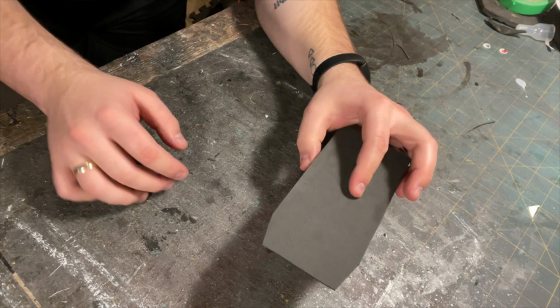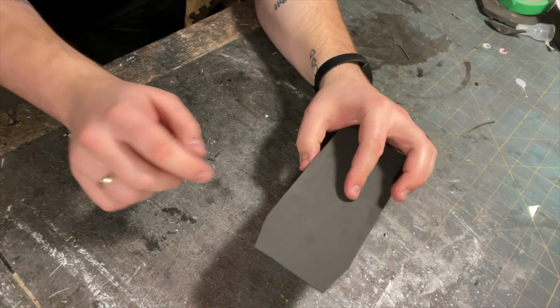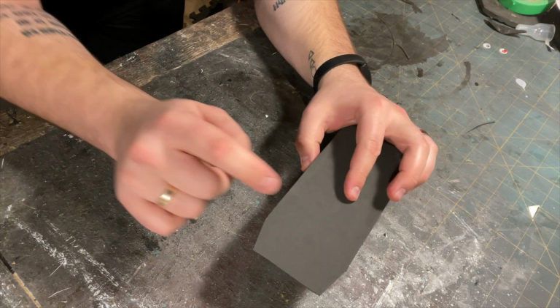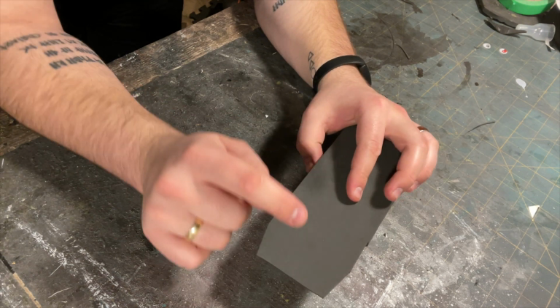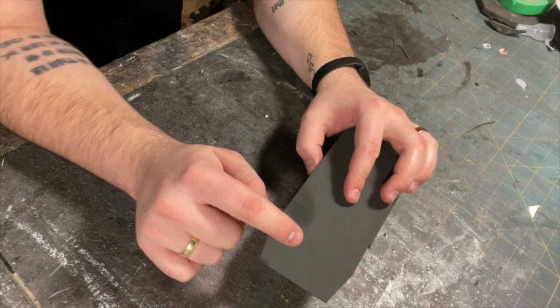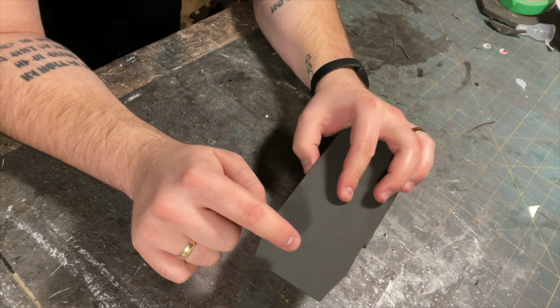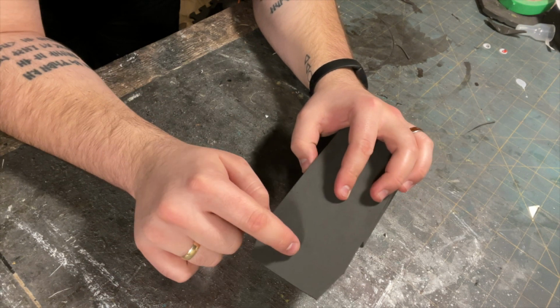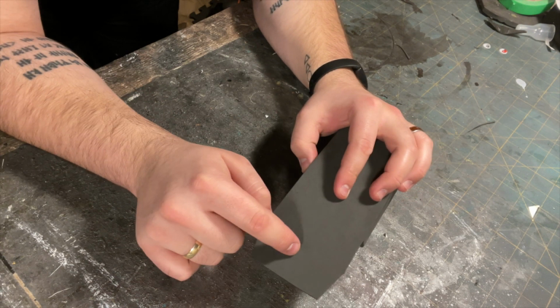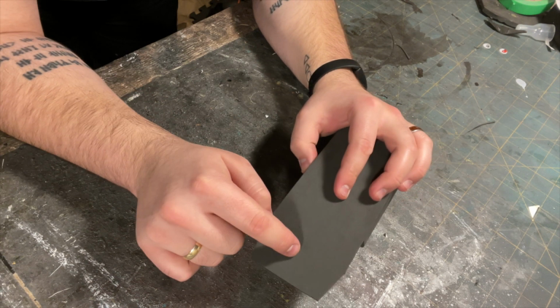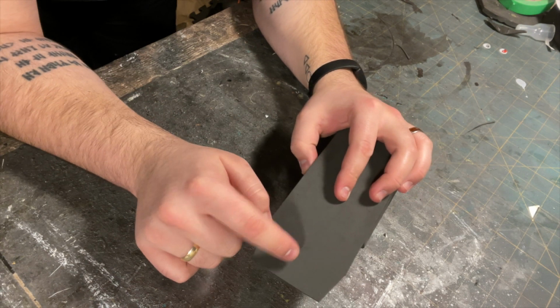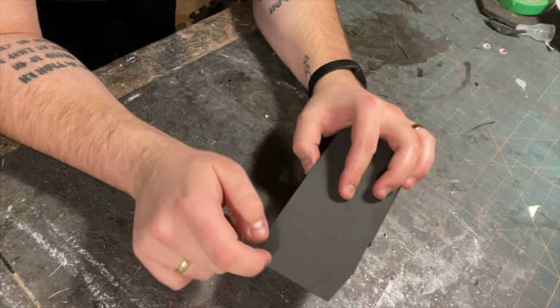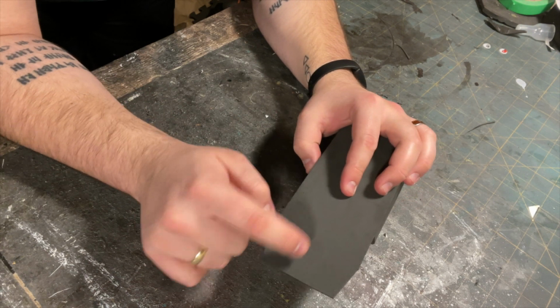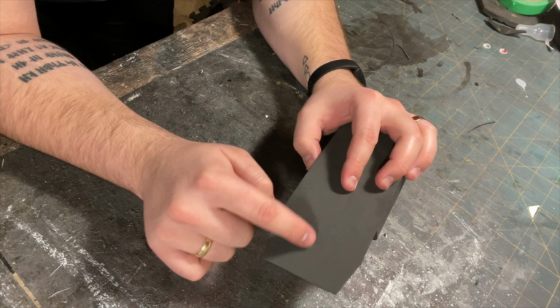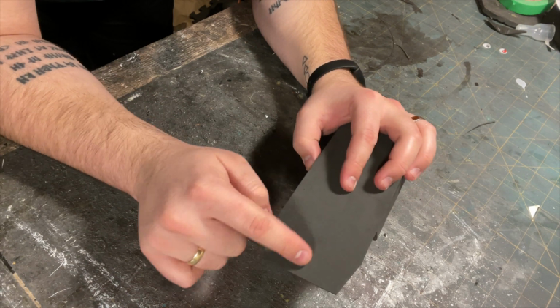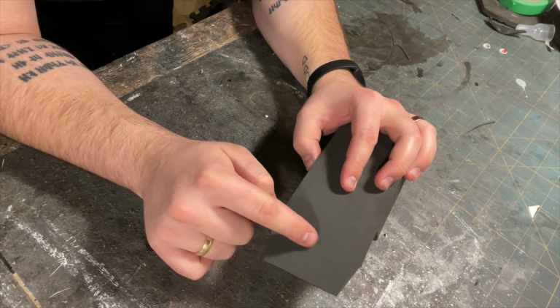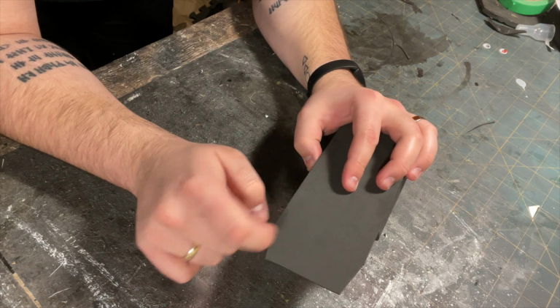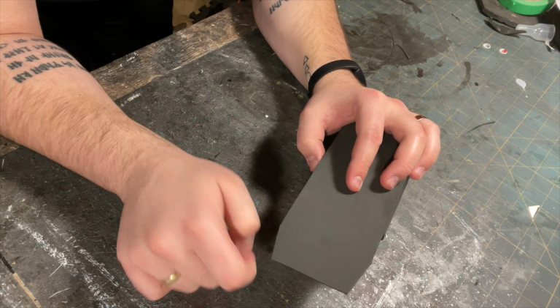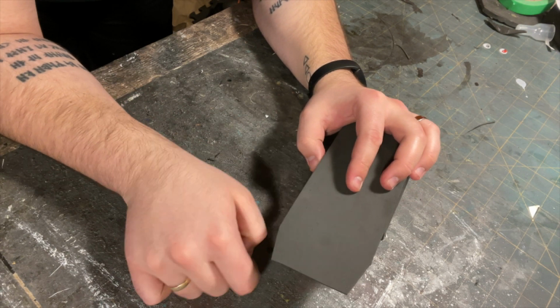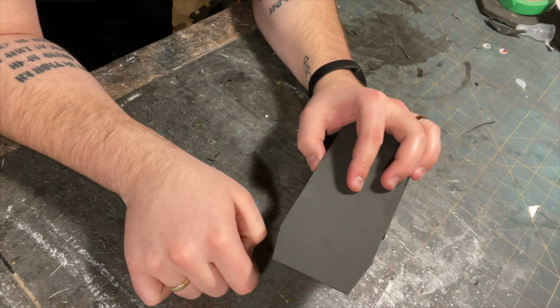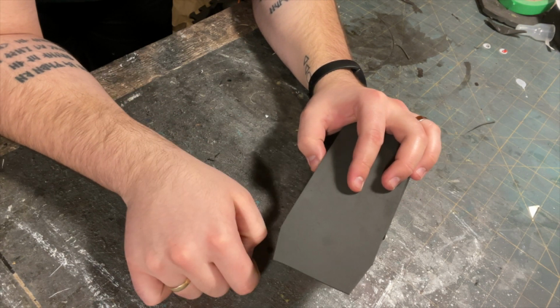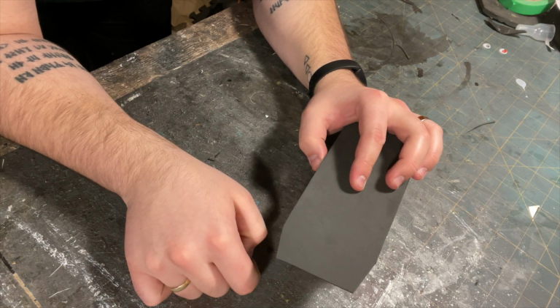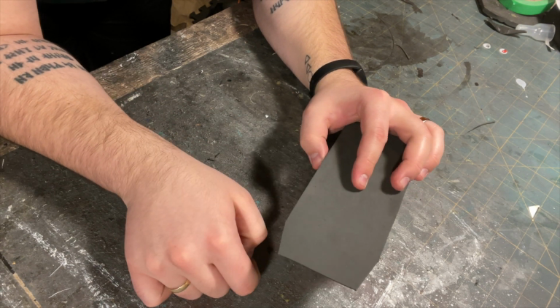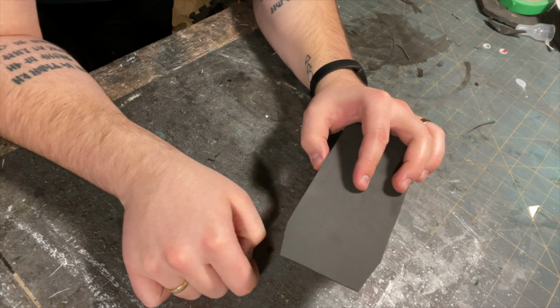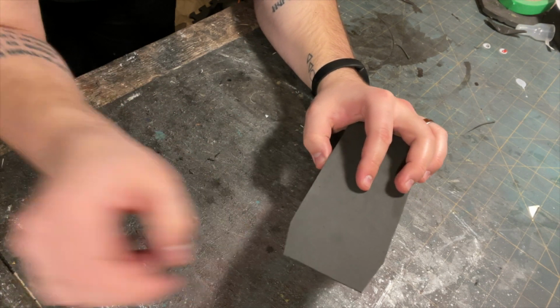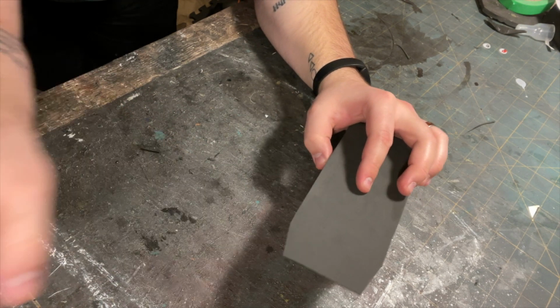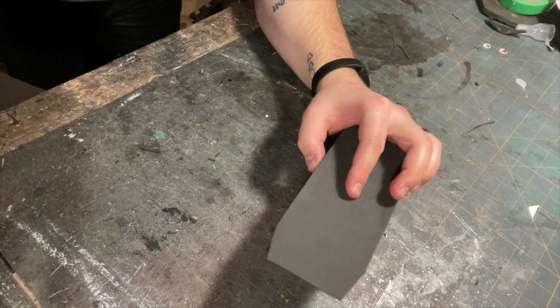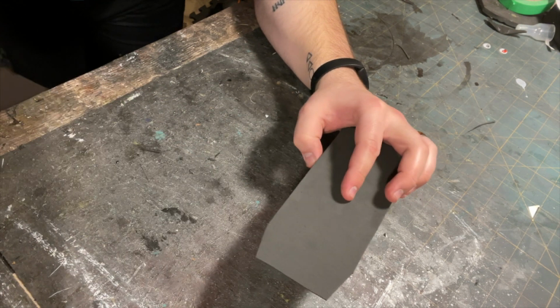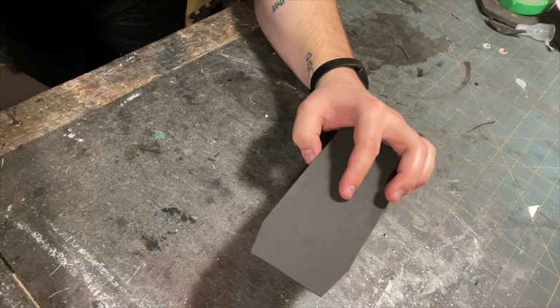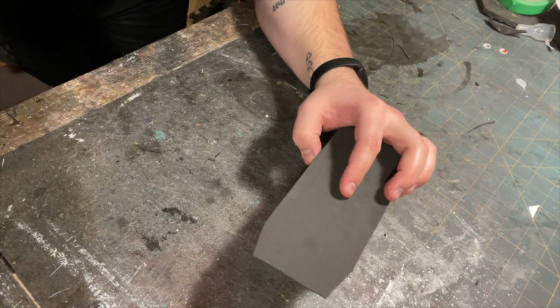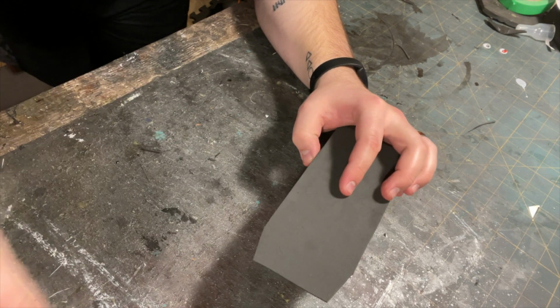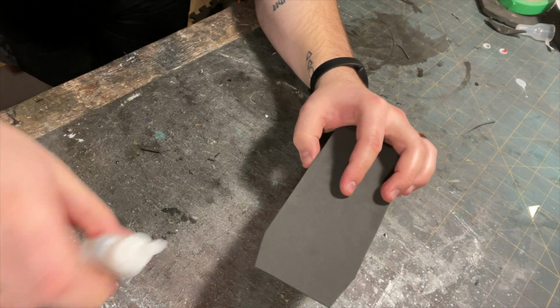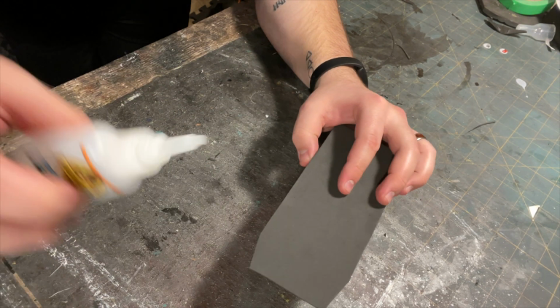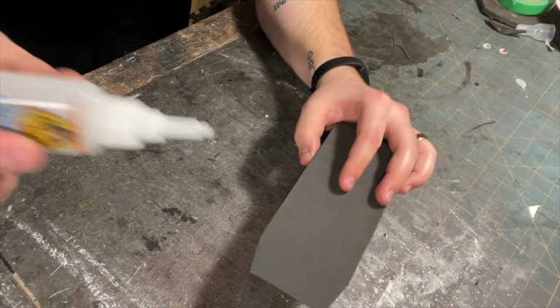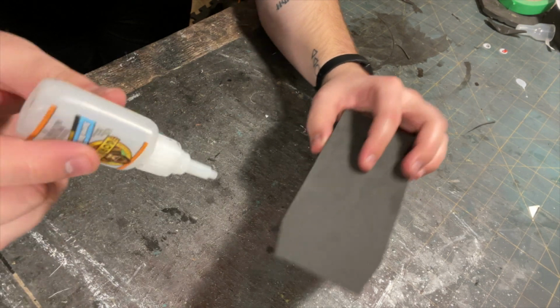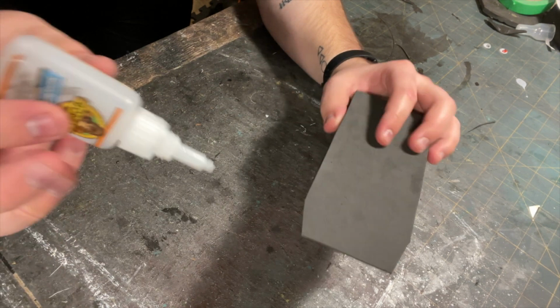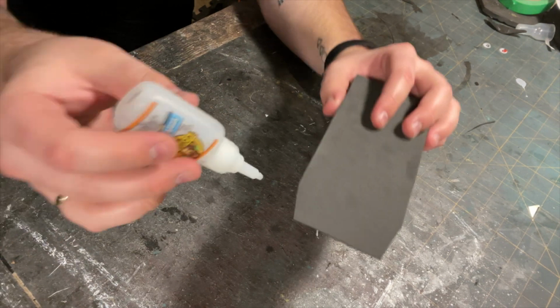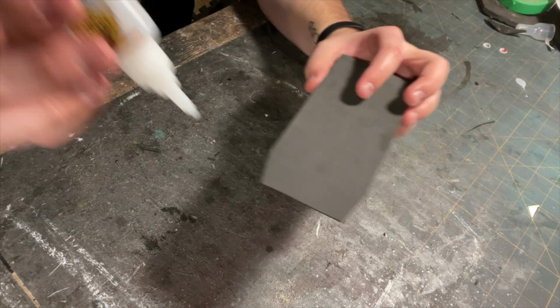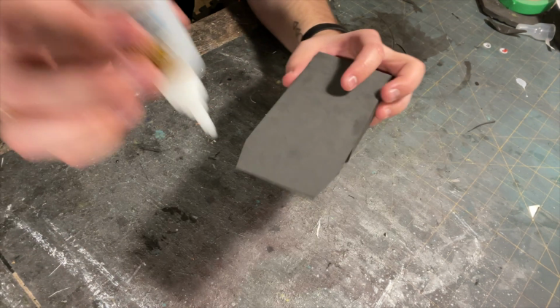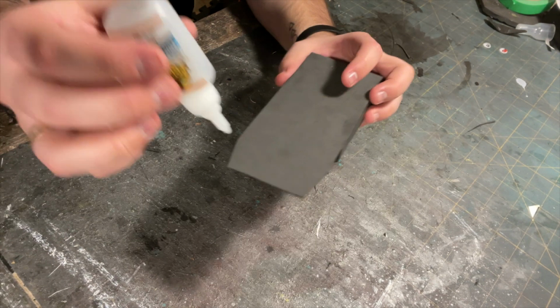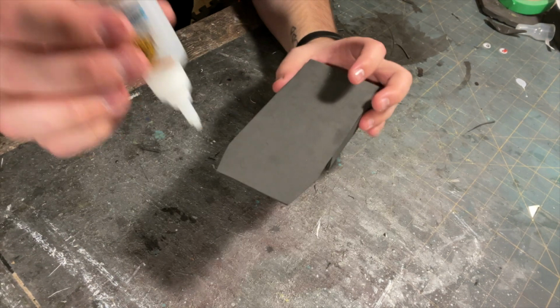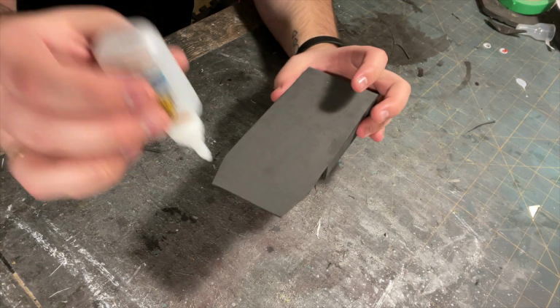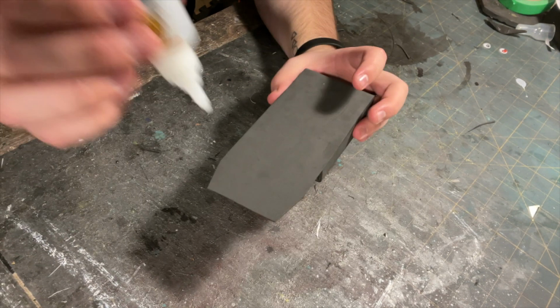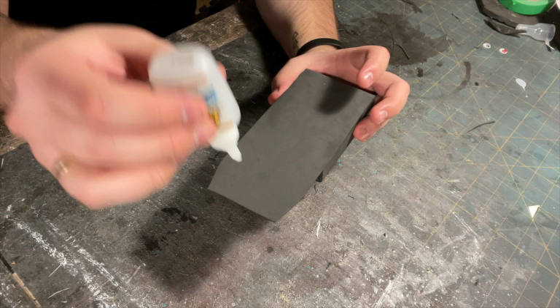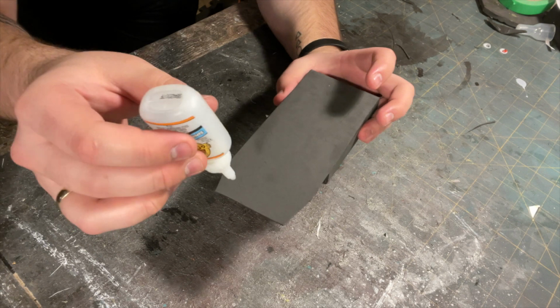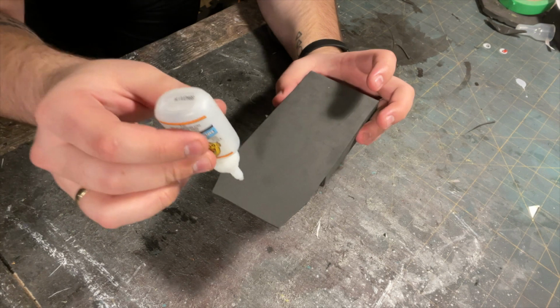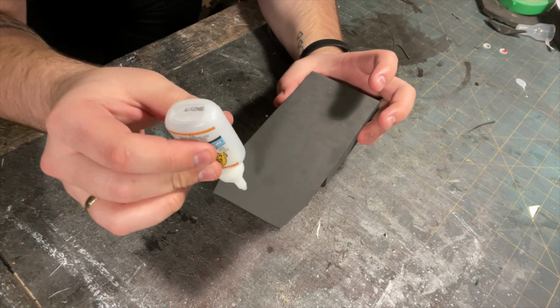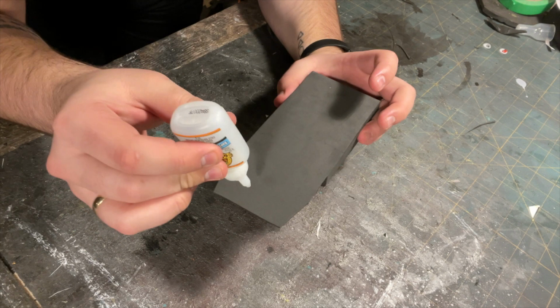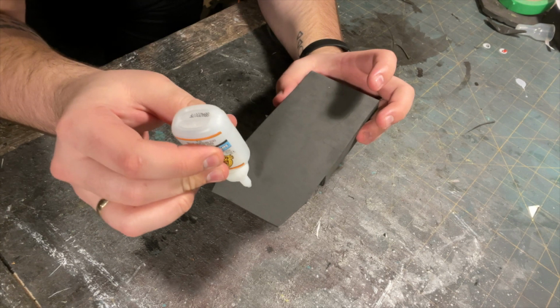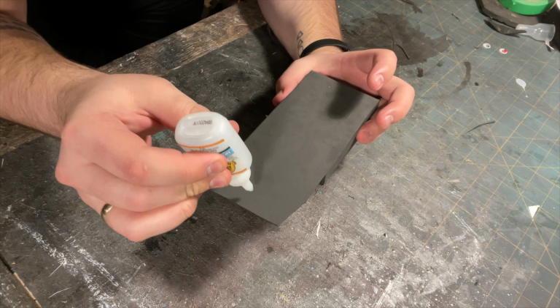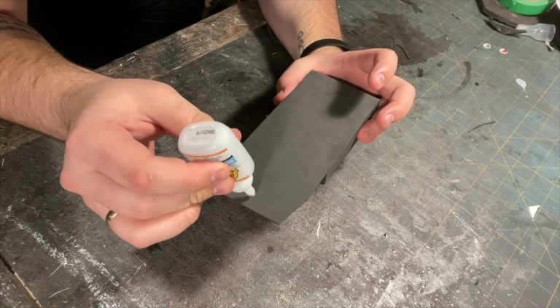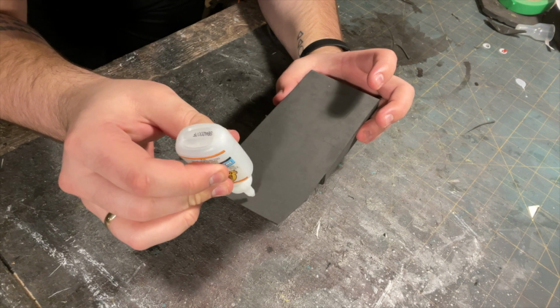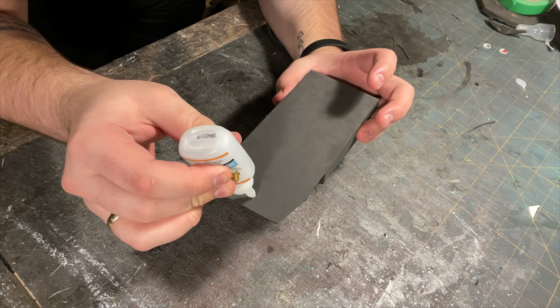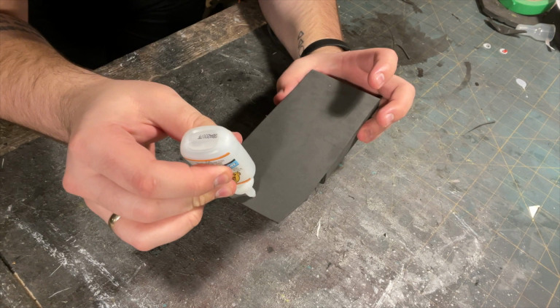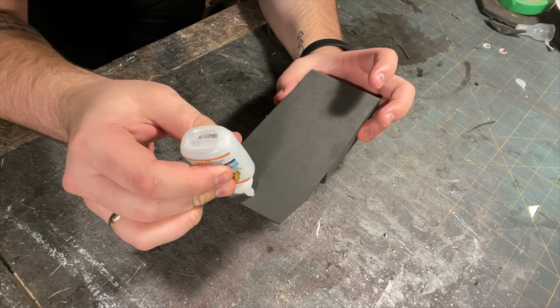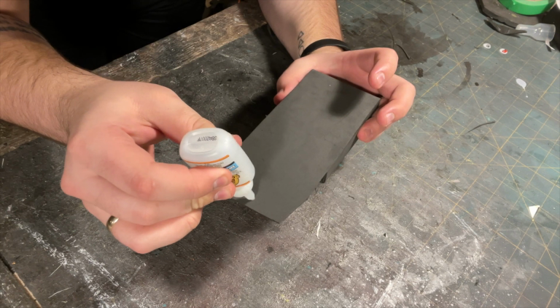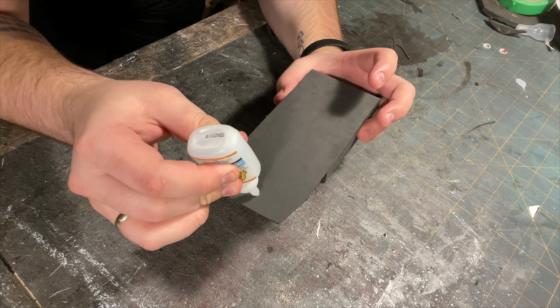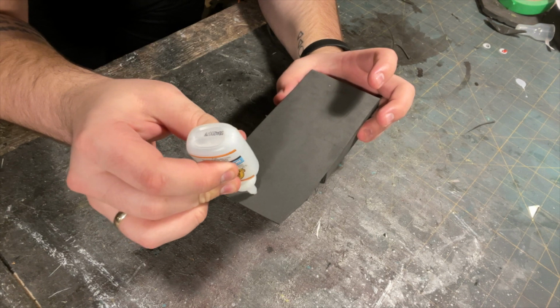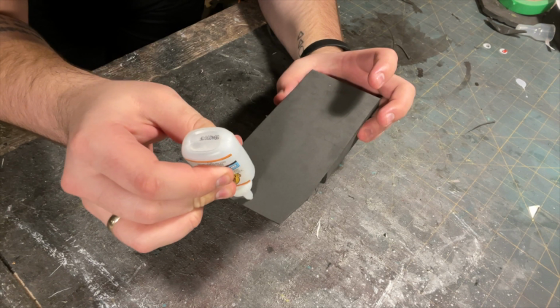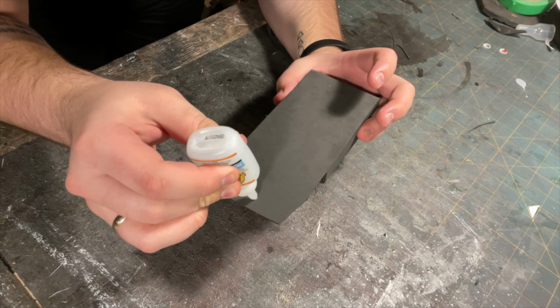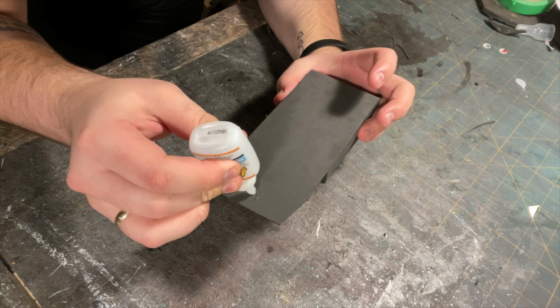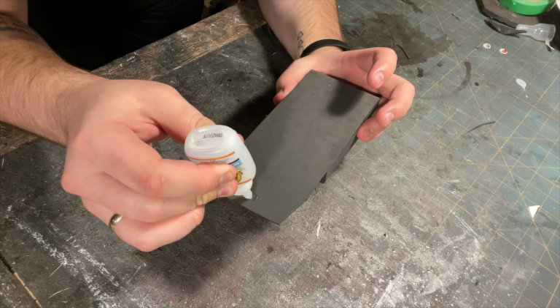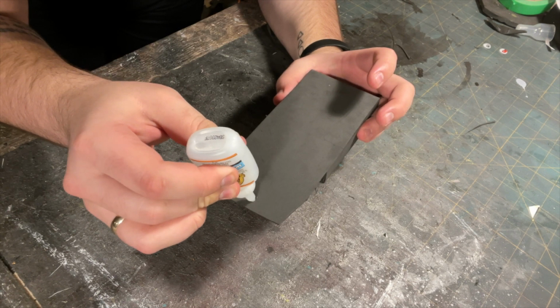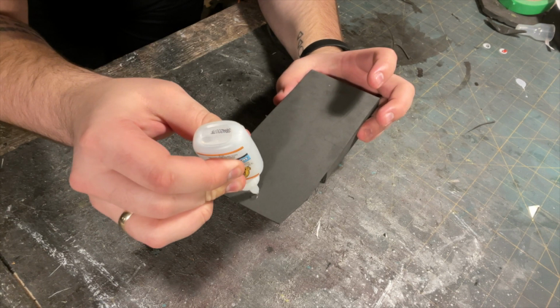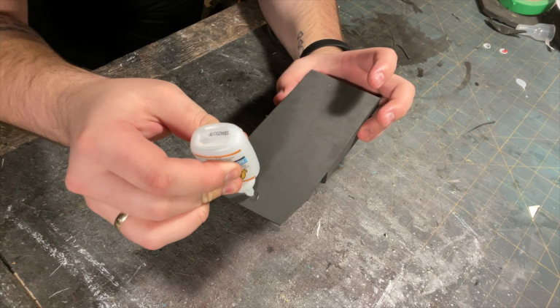Now if you're going to use googly eyes for the snap of the pouch, go ahead and glue them on the front of the pouch lip like so.